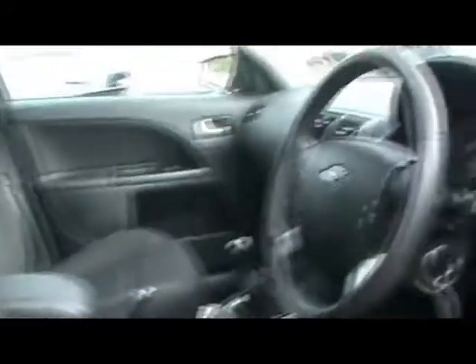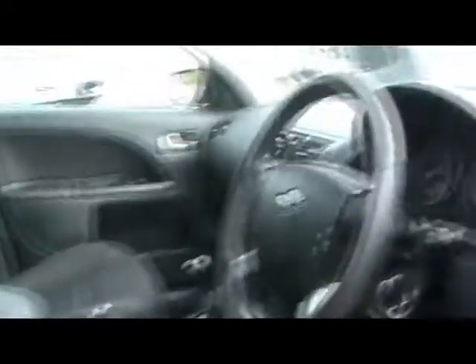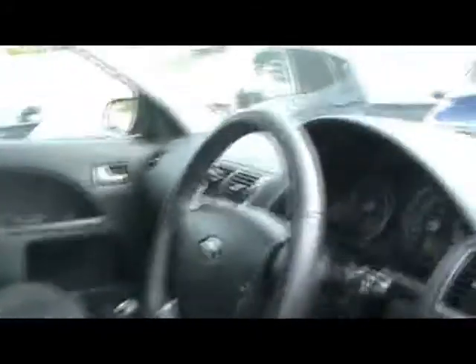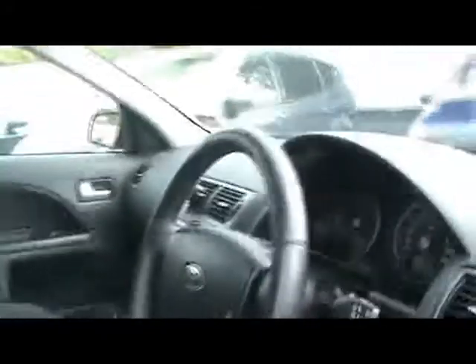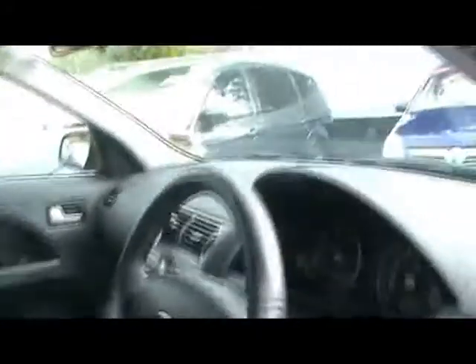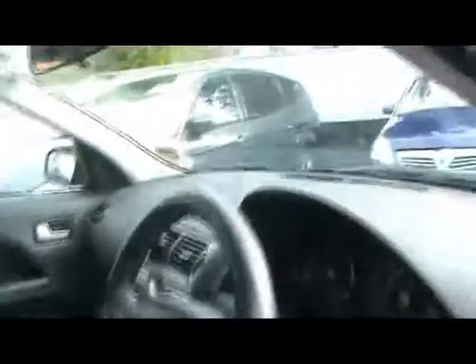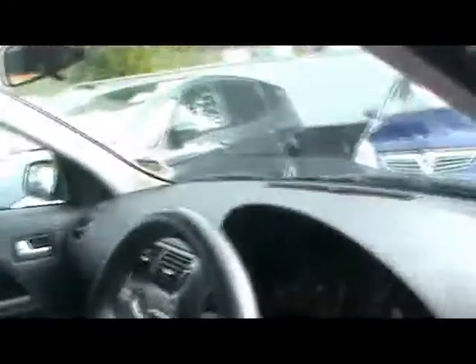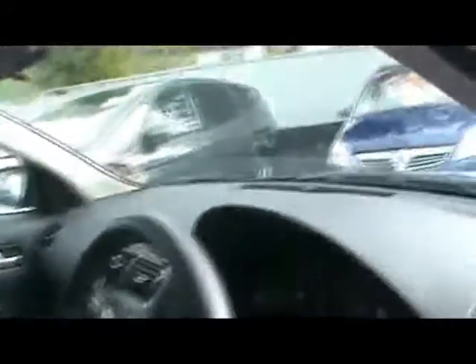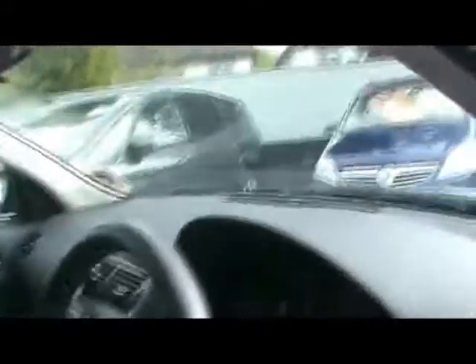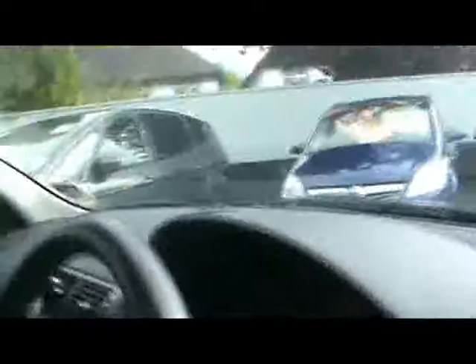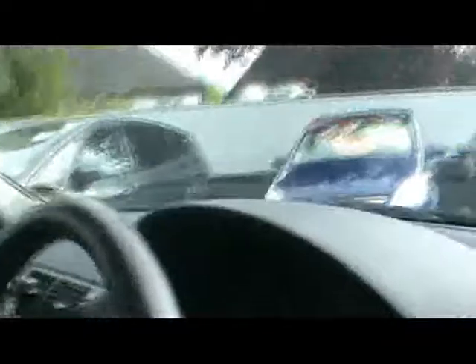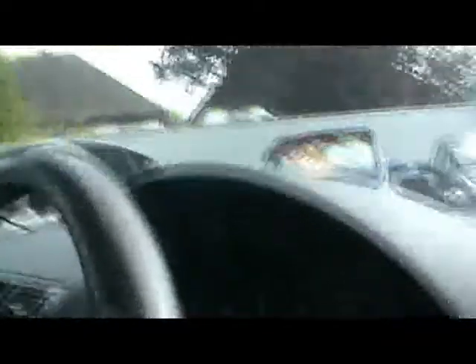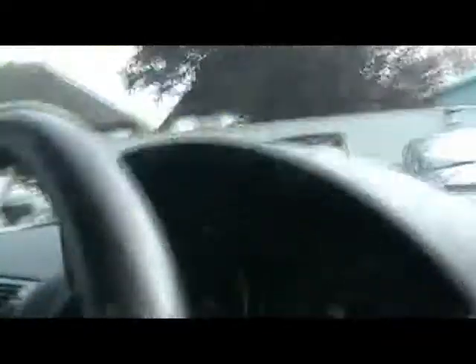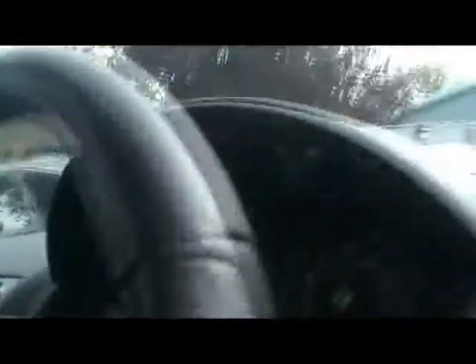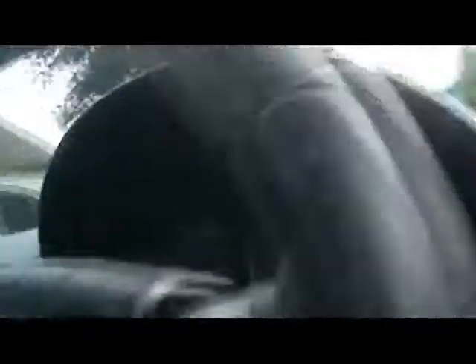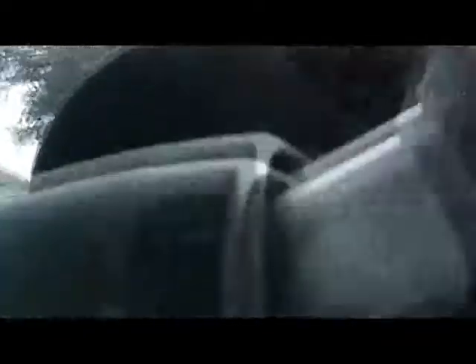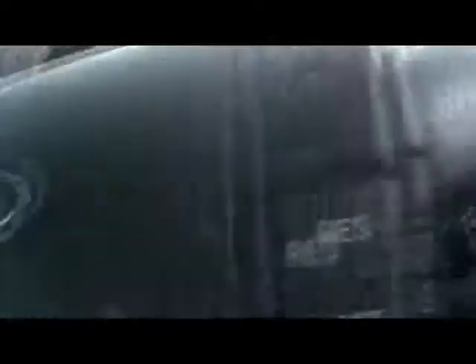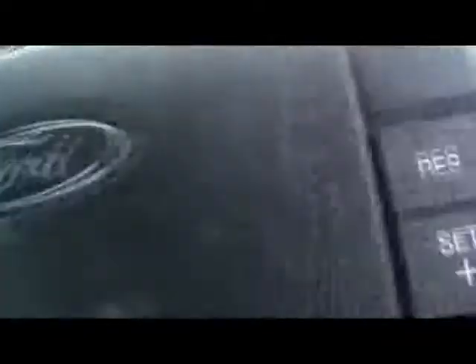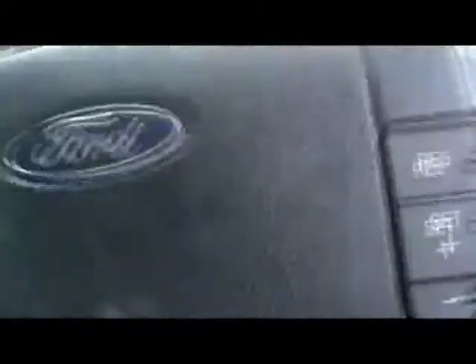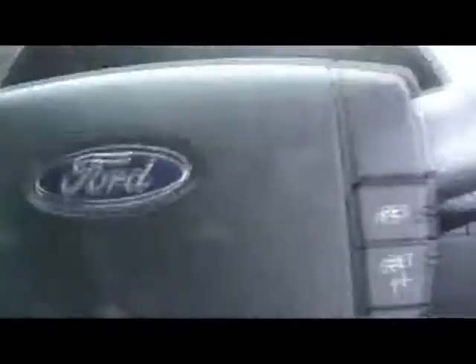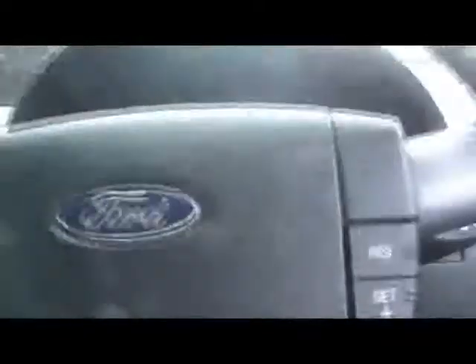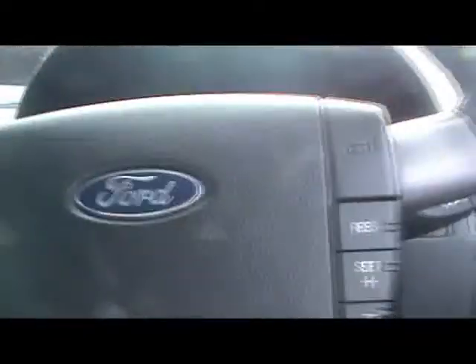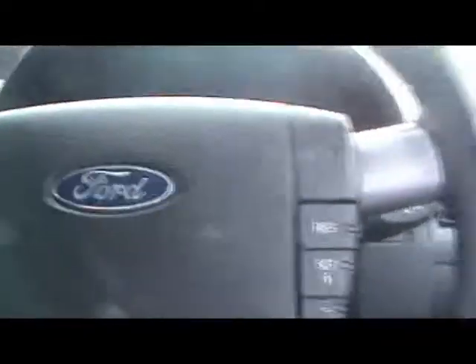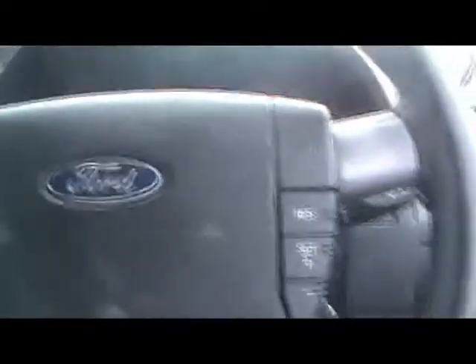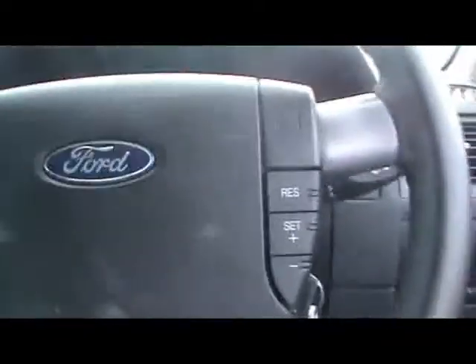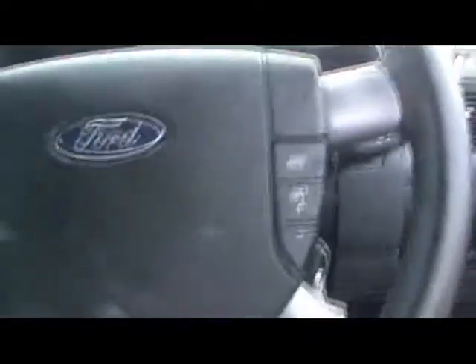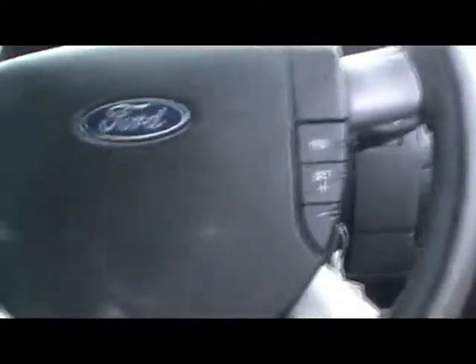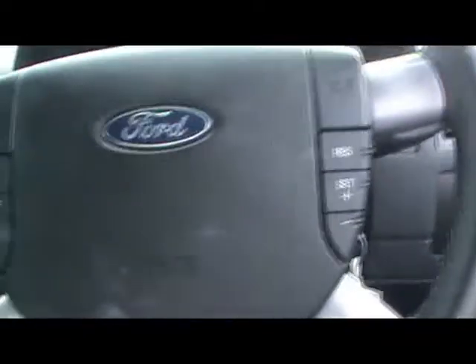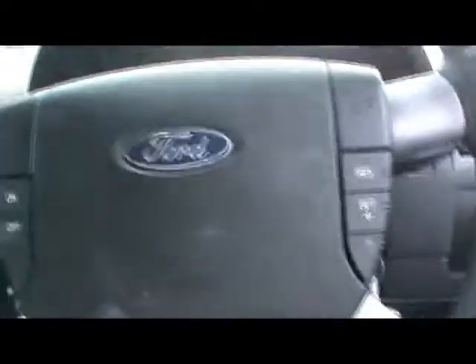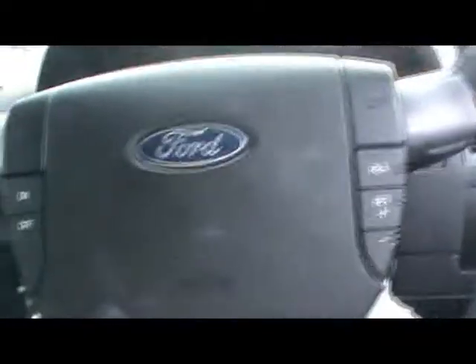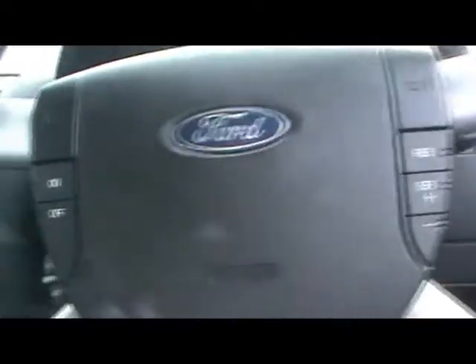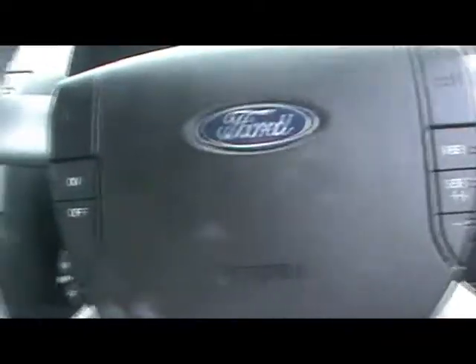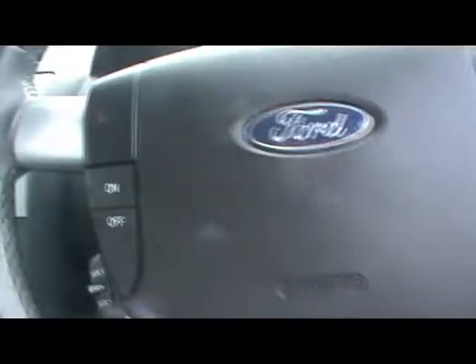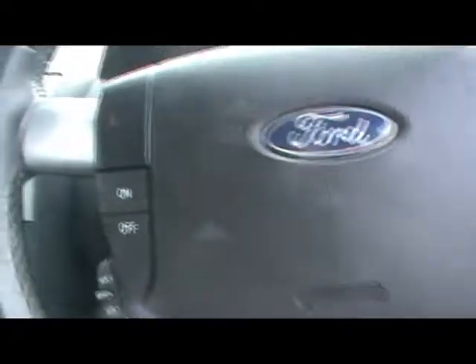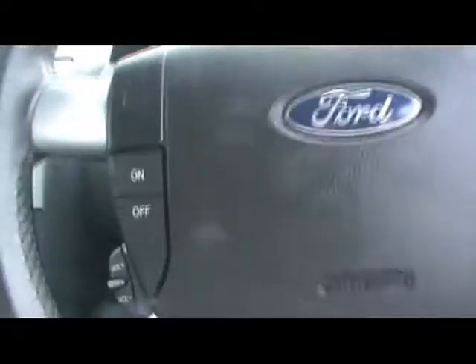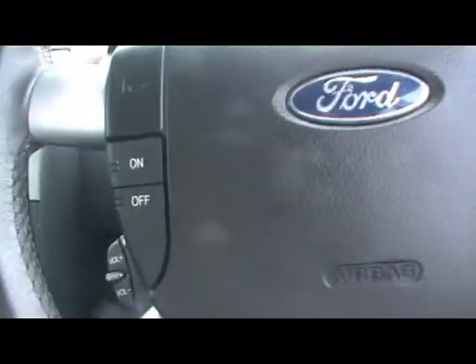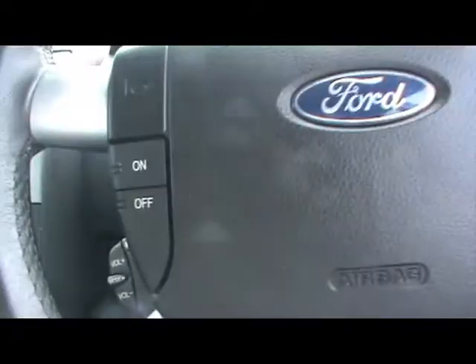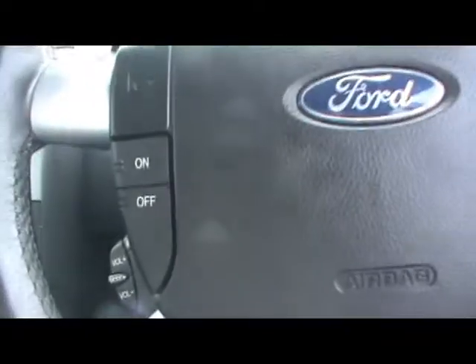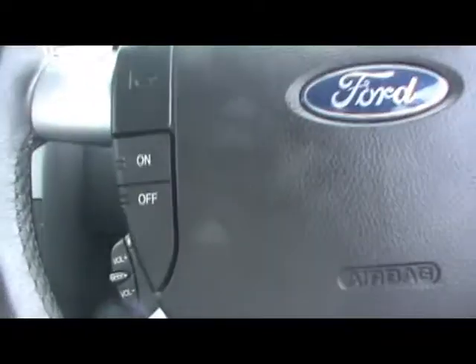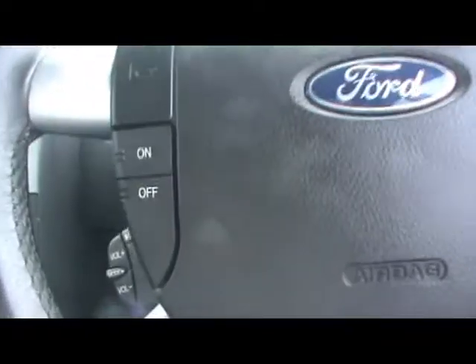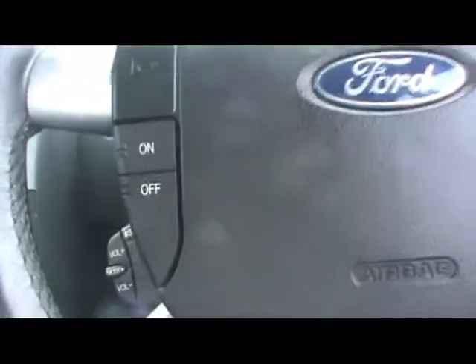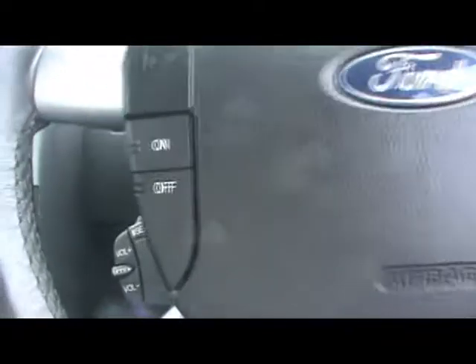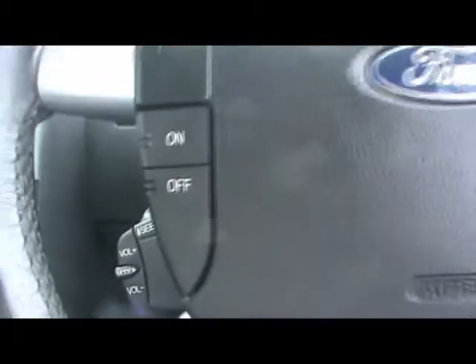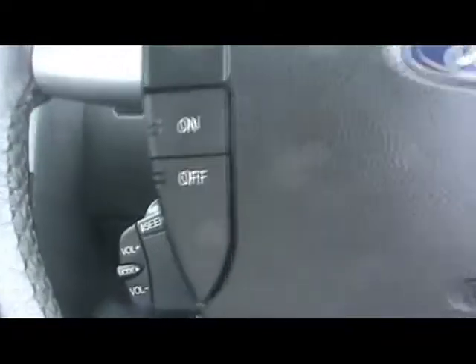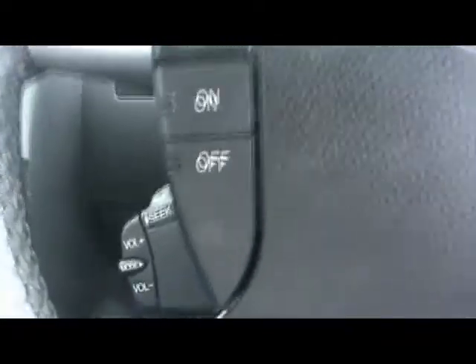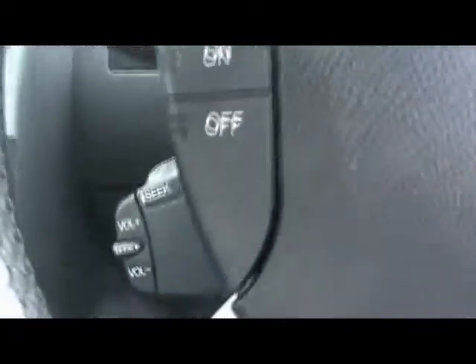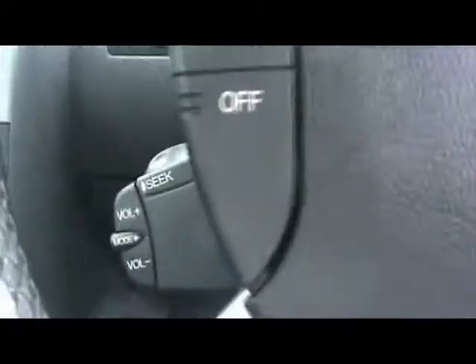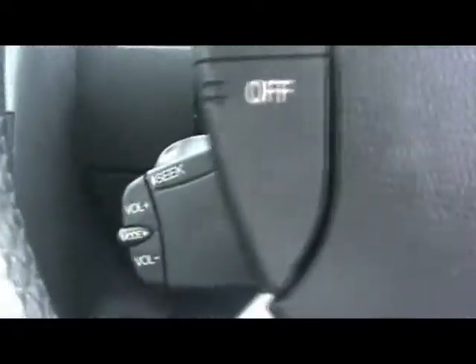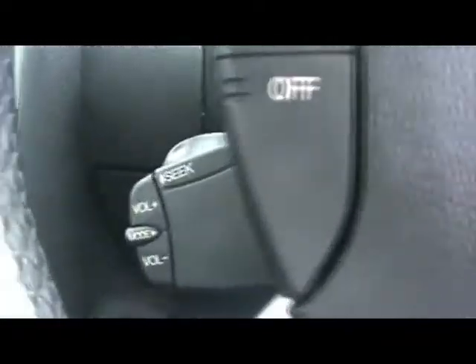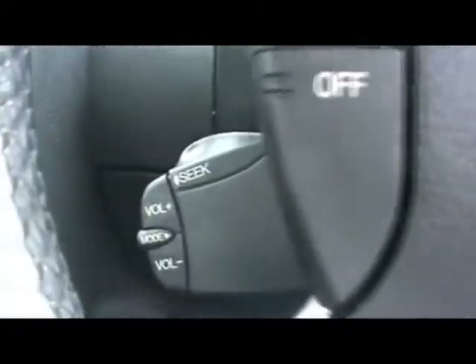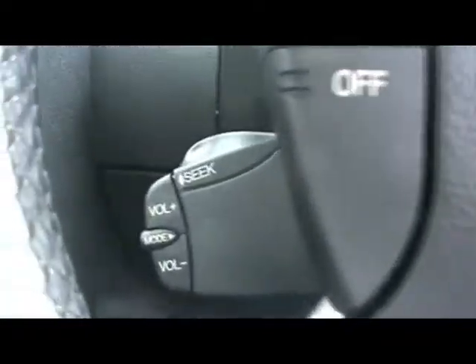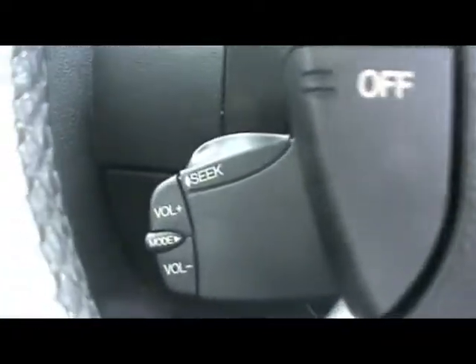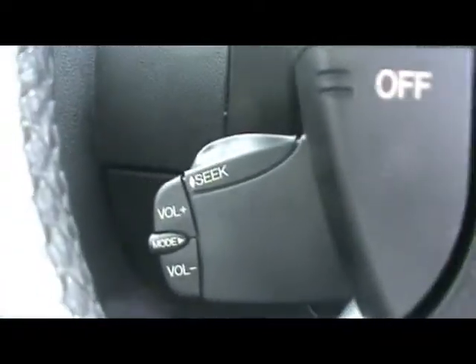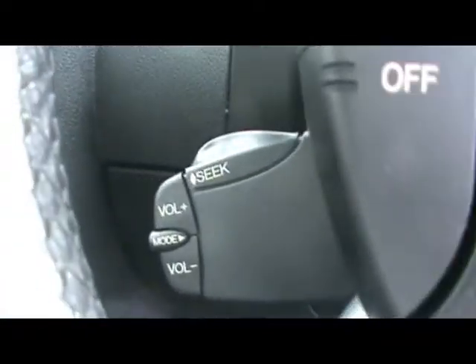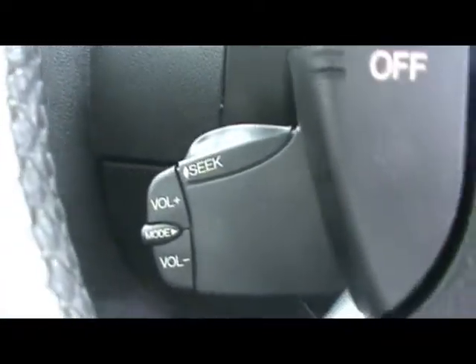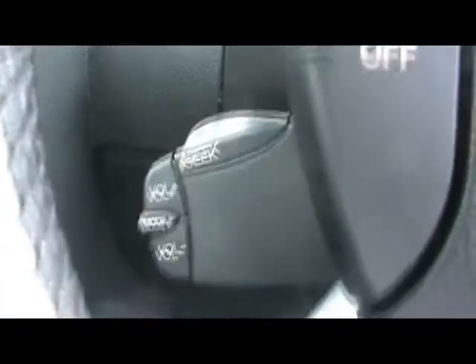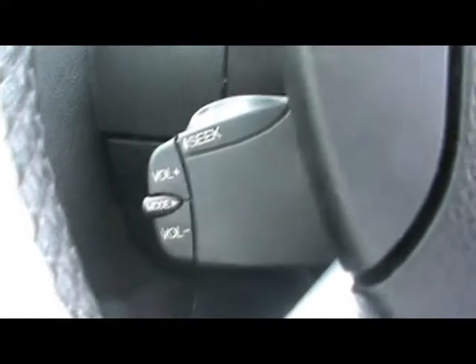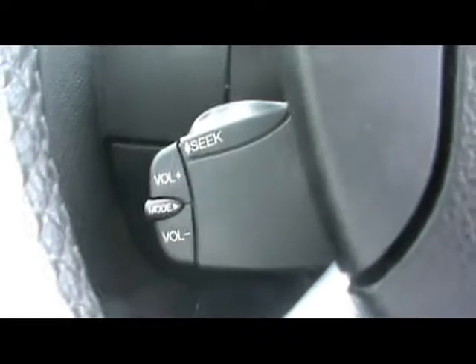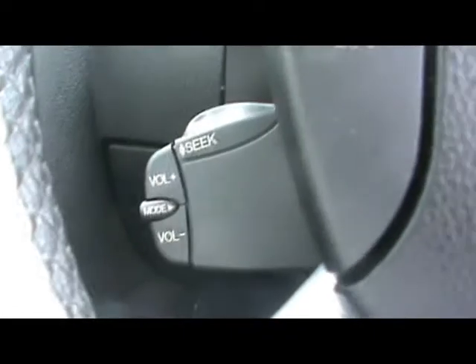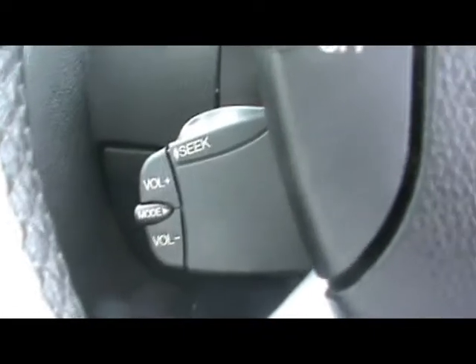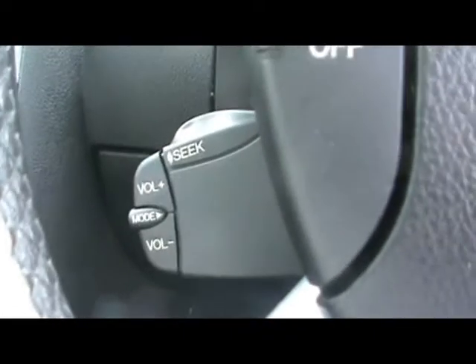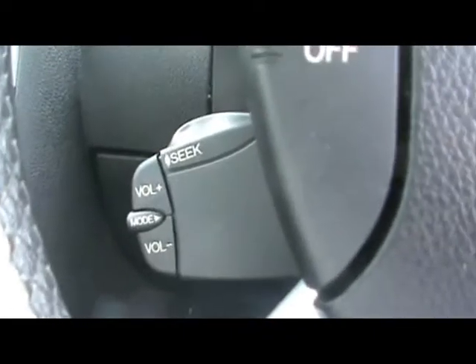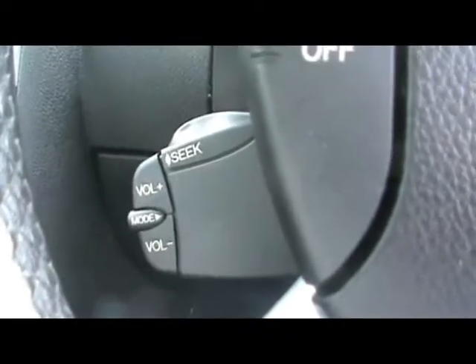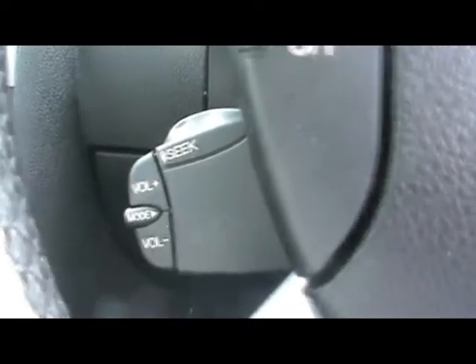Hopping to the front then — we have a multi-function steering wheel, cruise control, and the stalk control is there for the audio system.